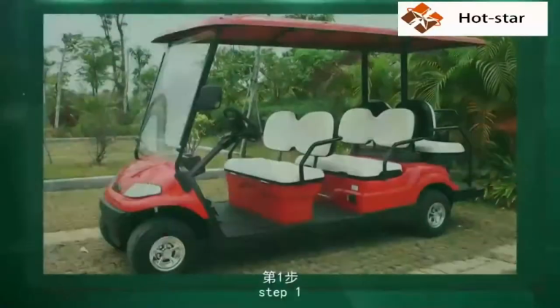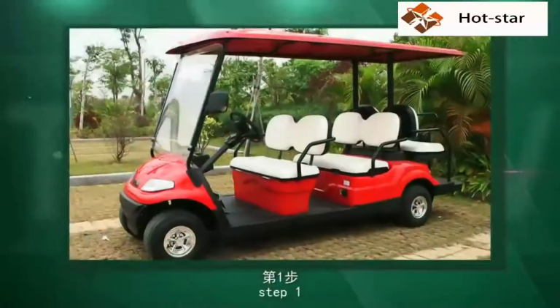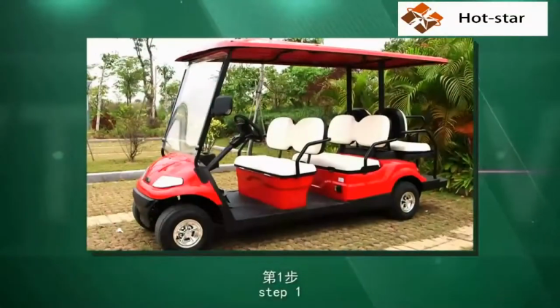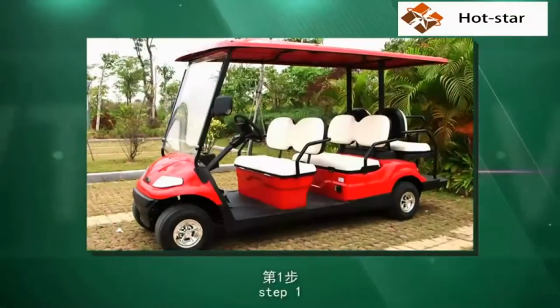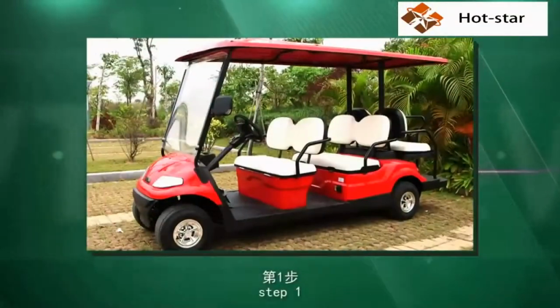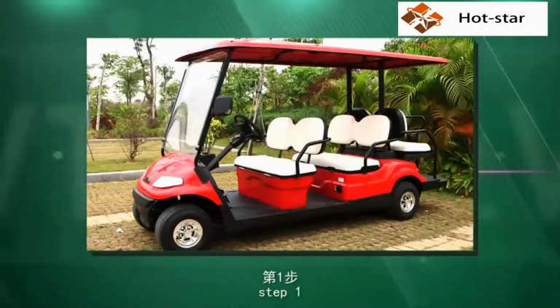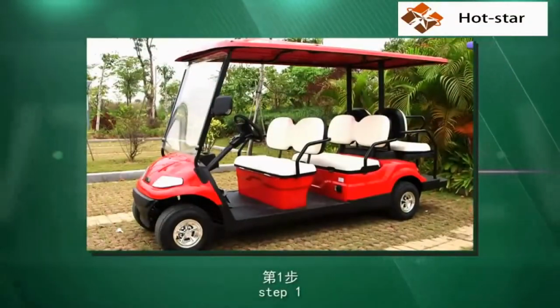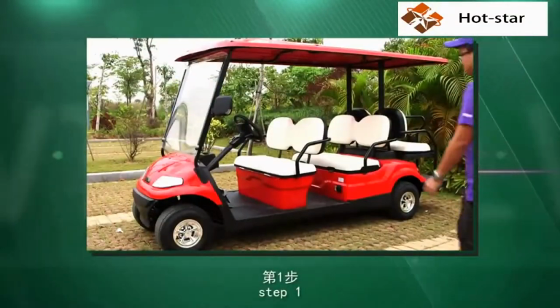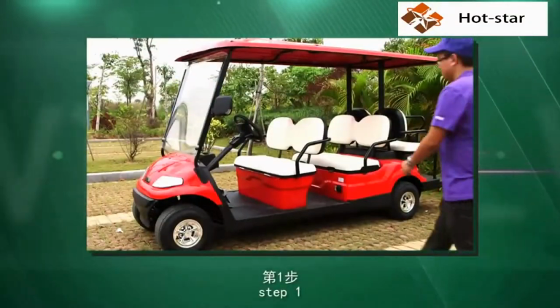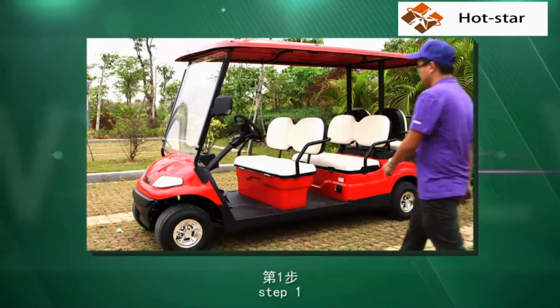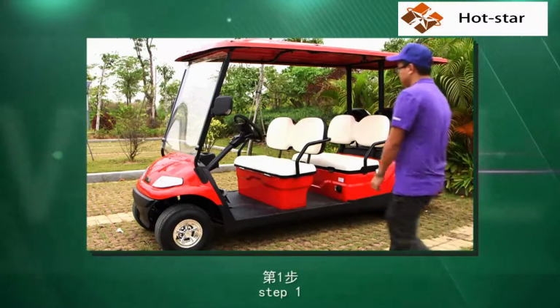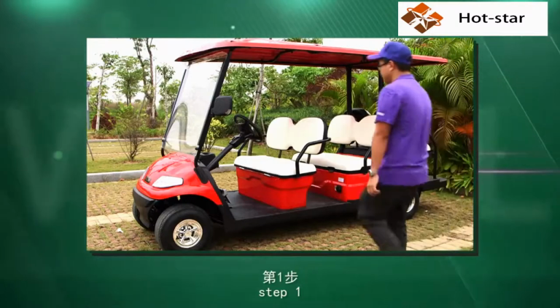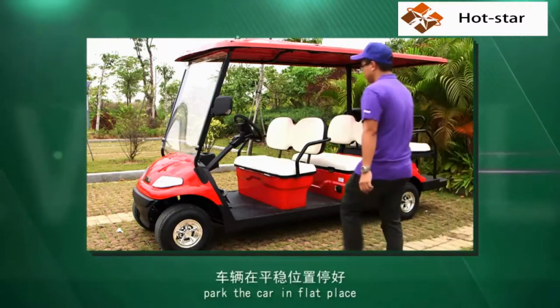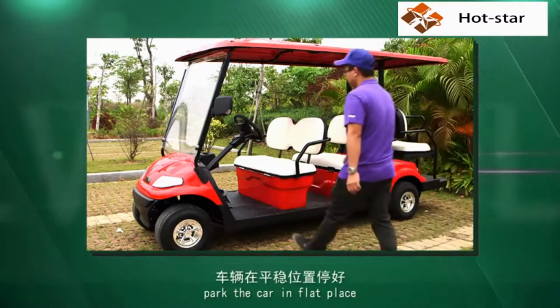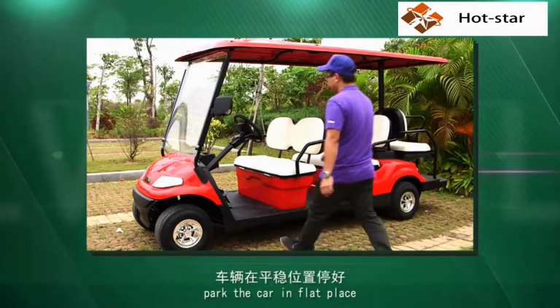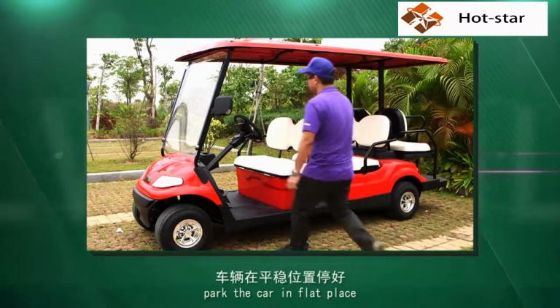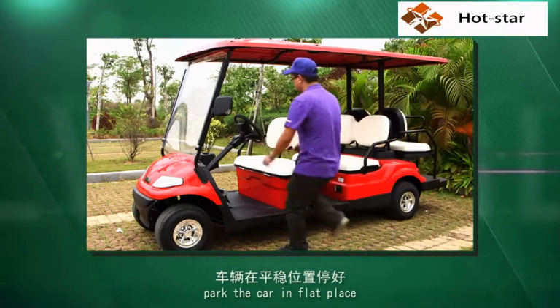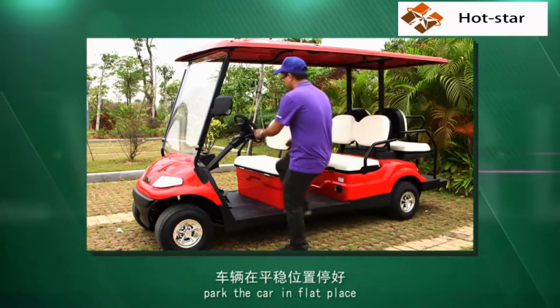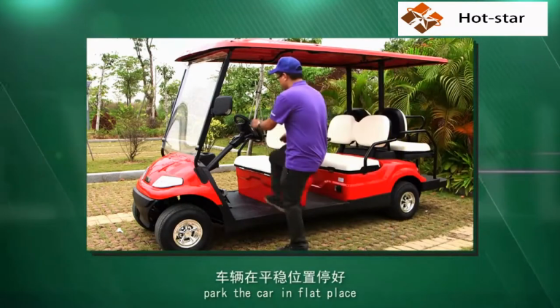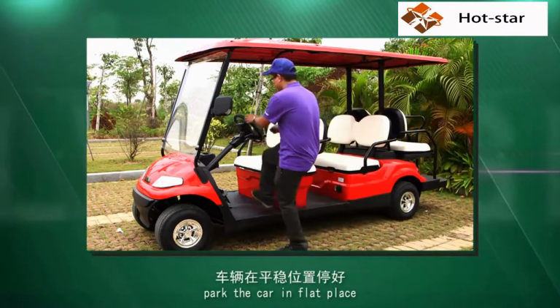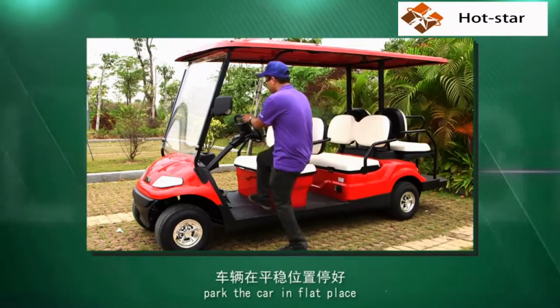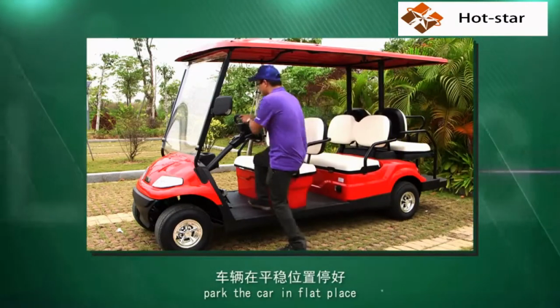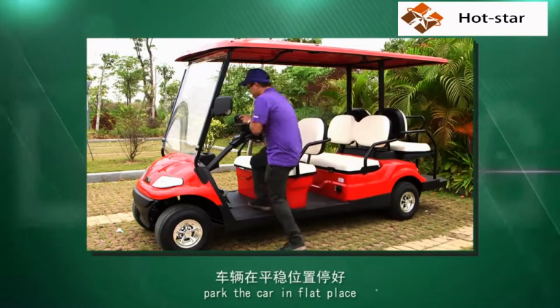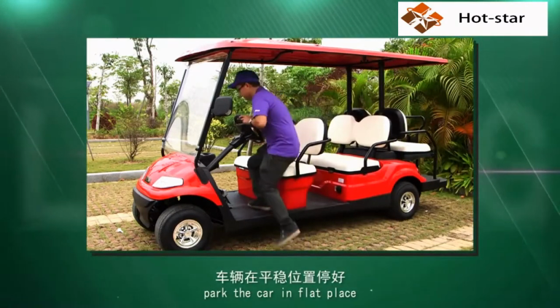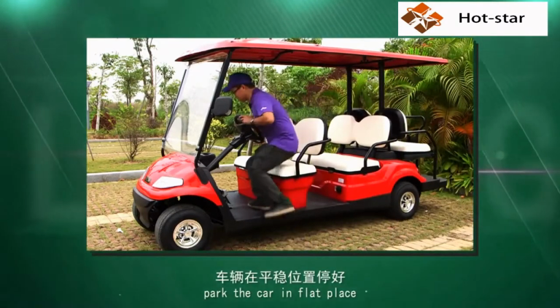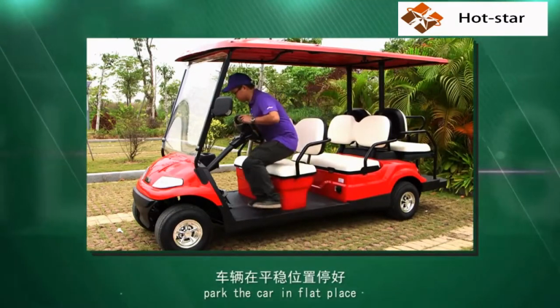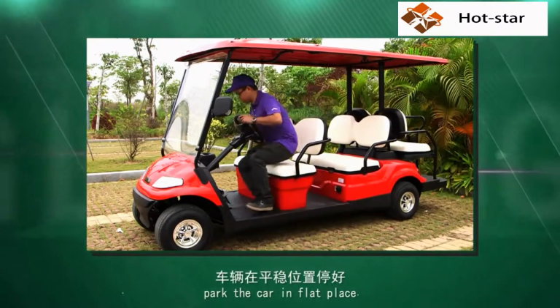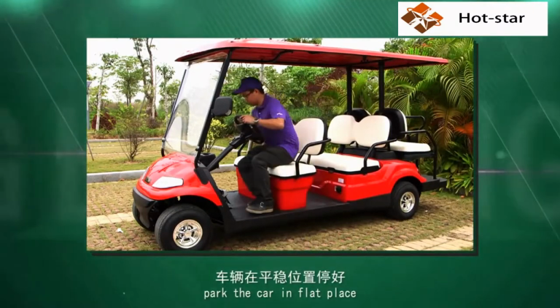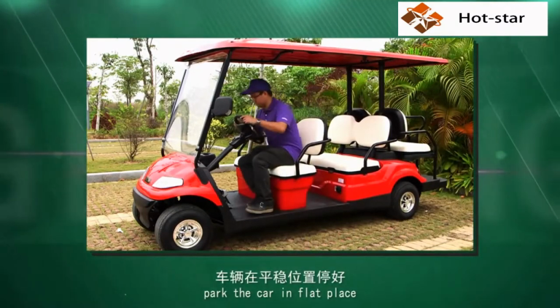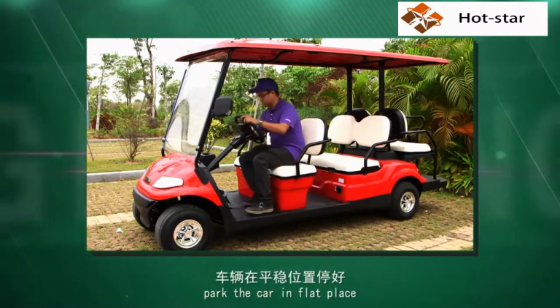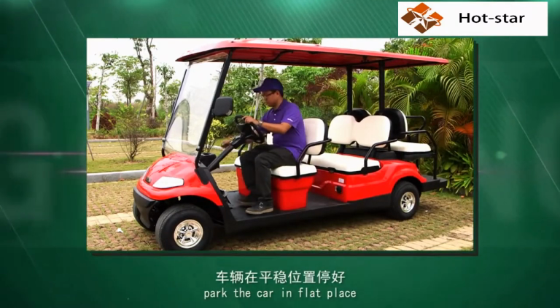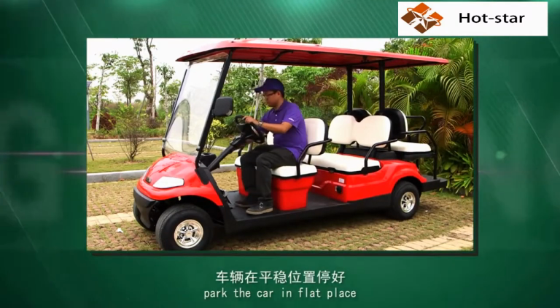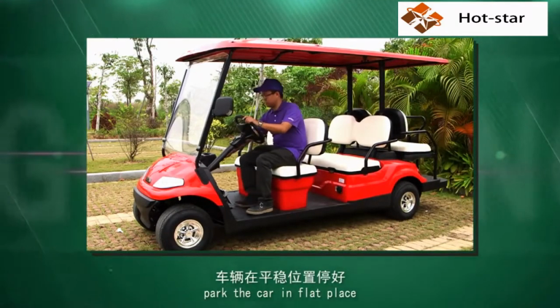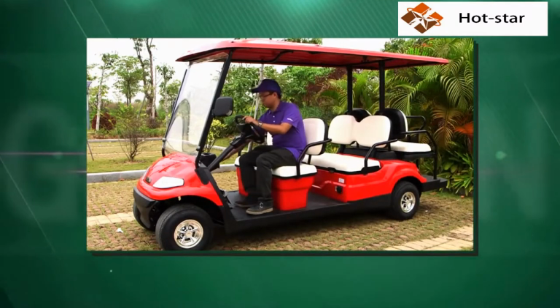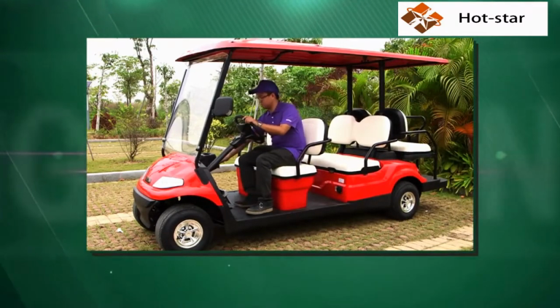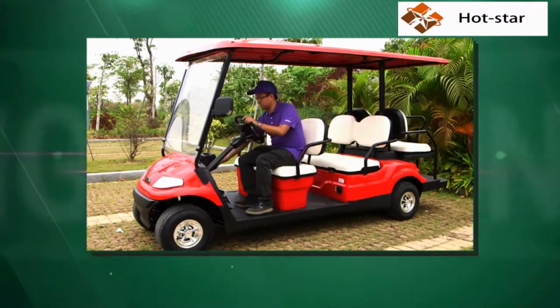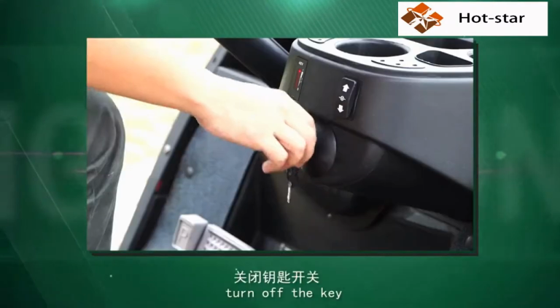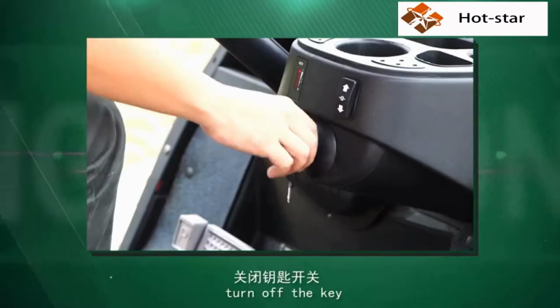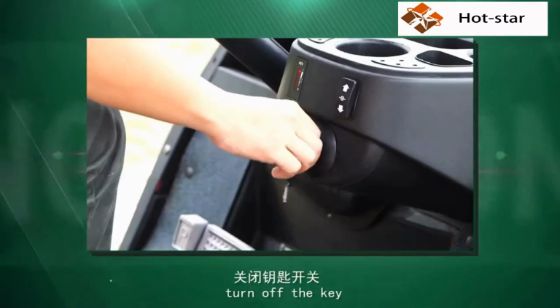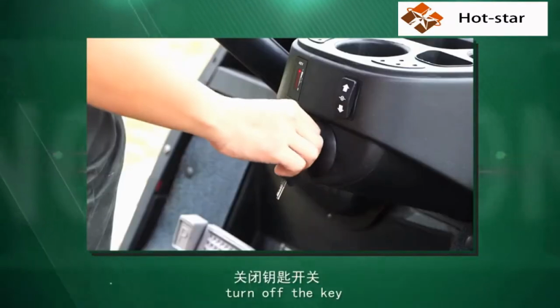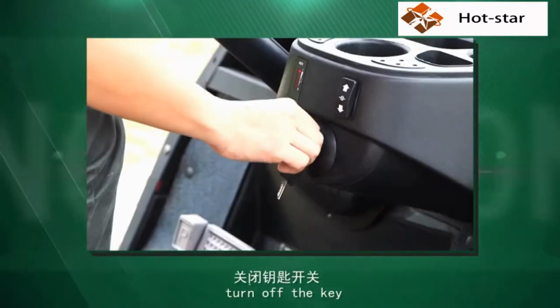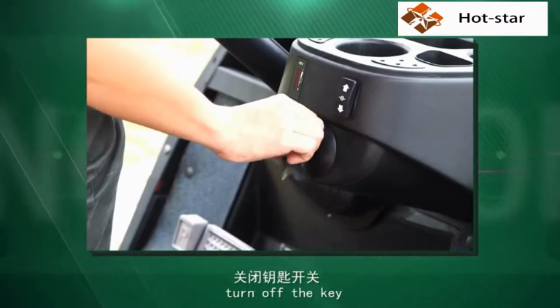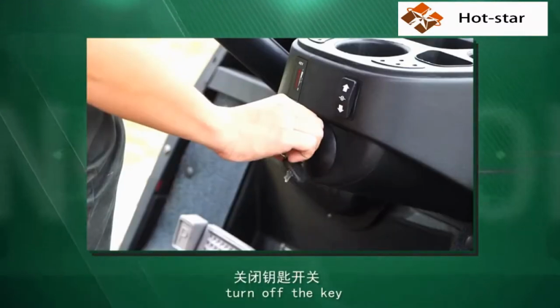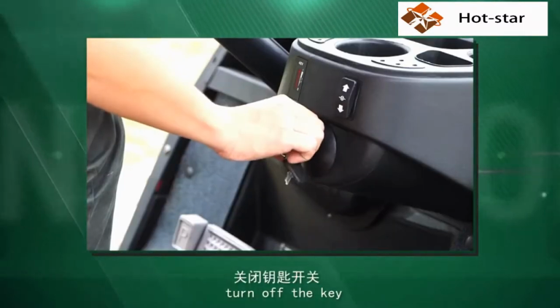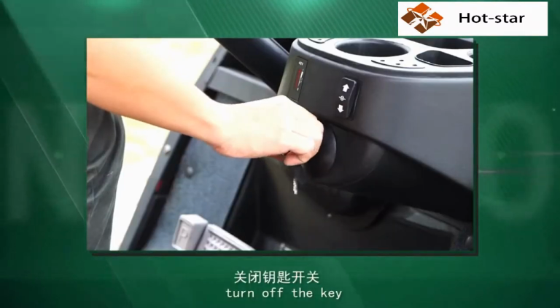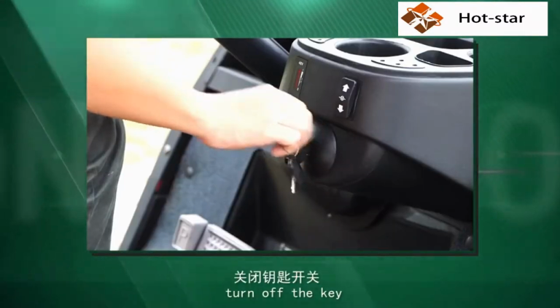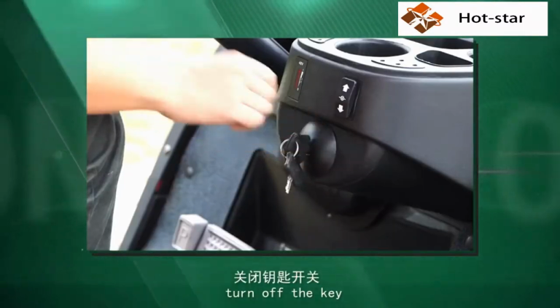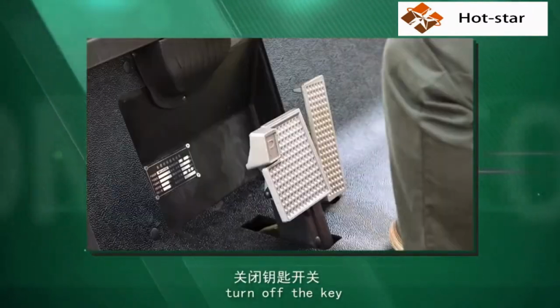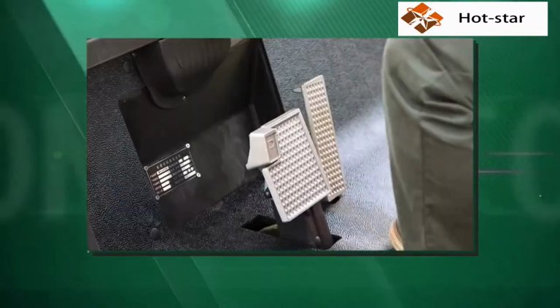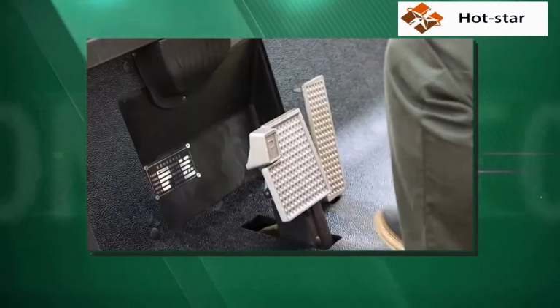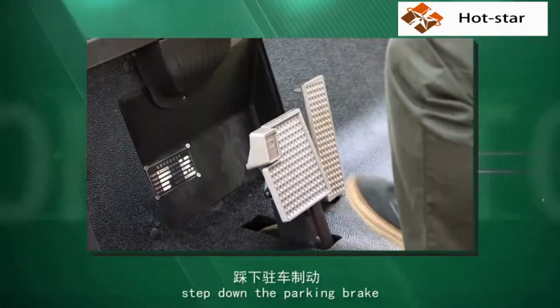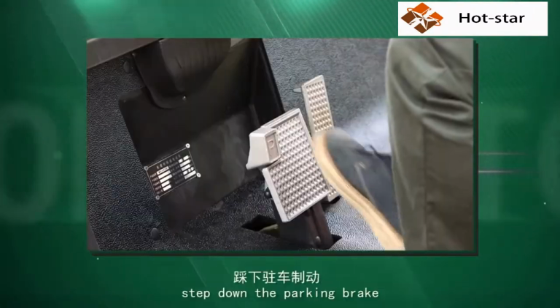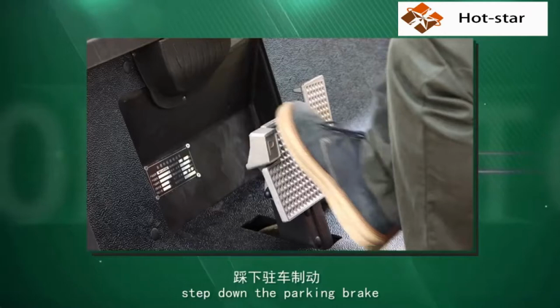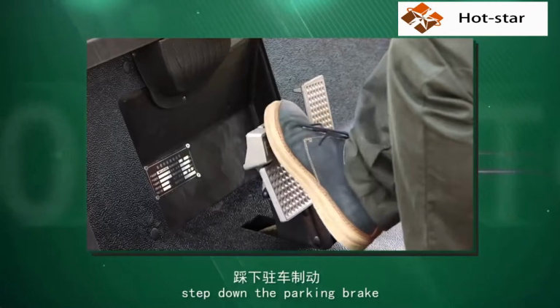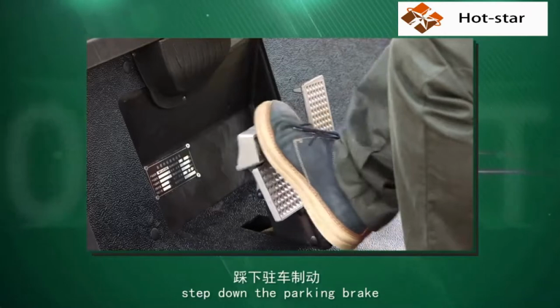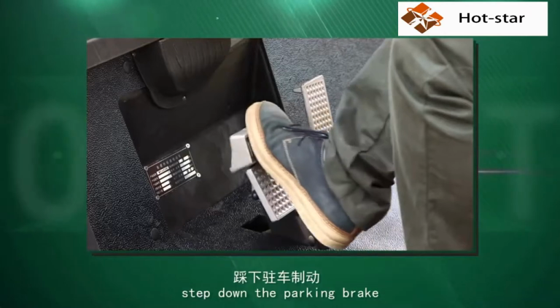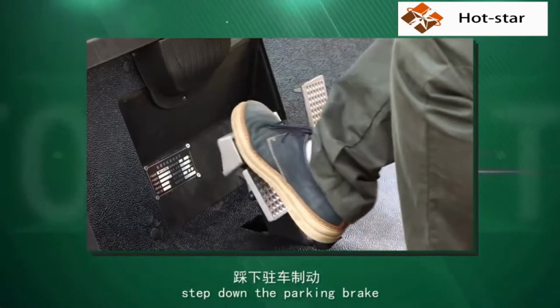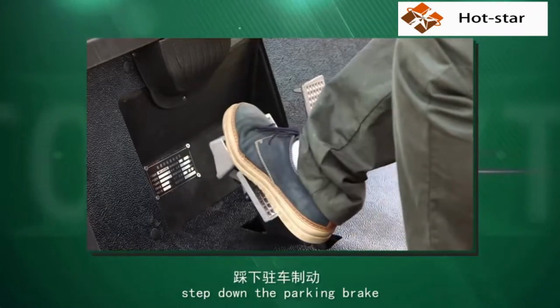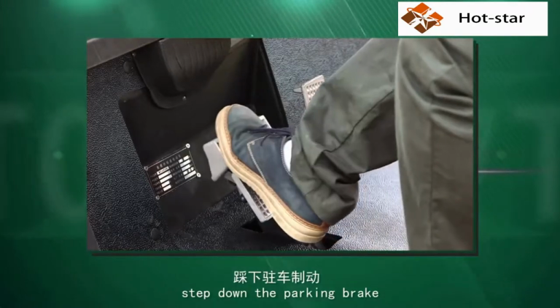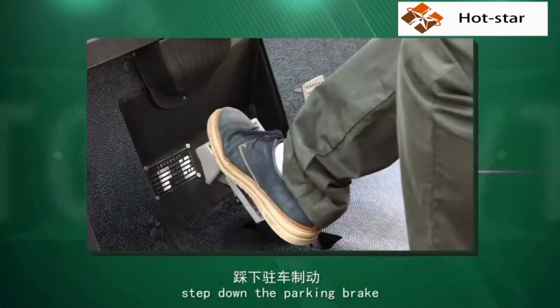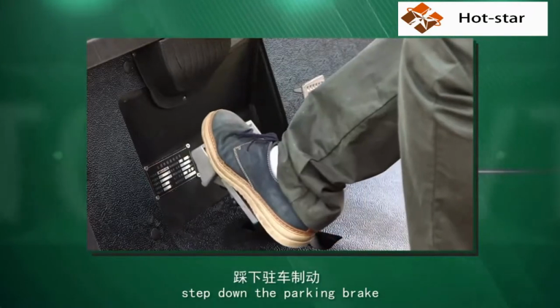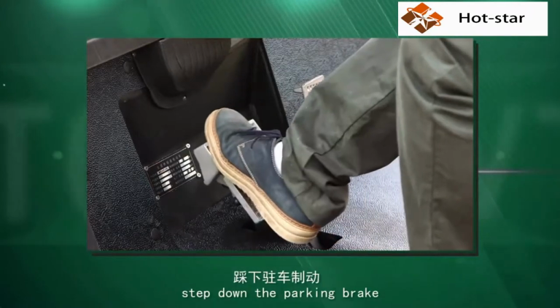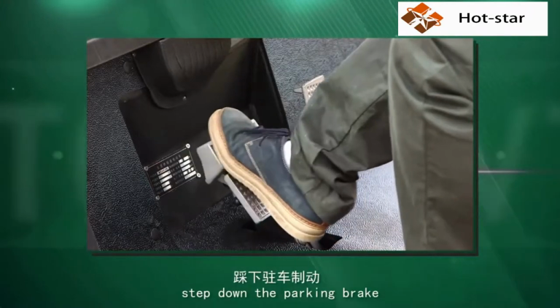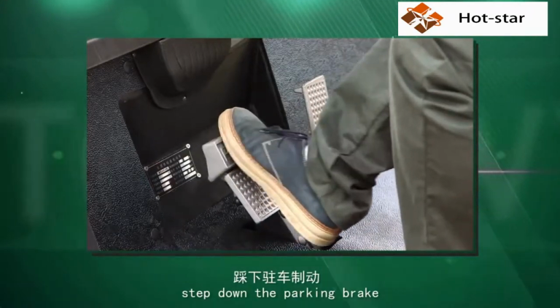Step 1. Park the car in a flat place. Turn off the key. Step down the parking brake.